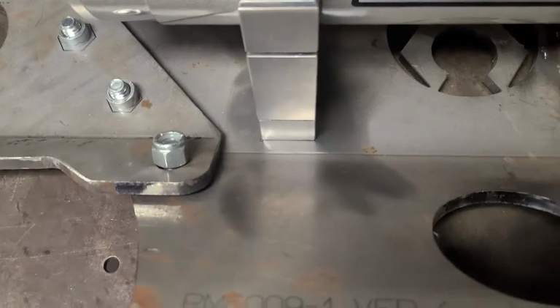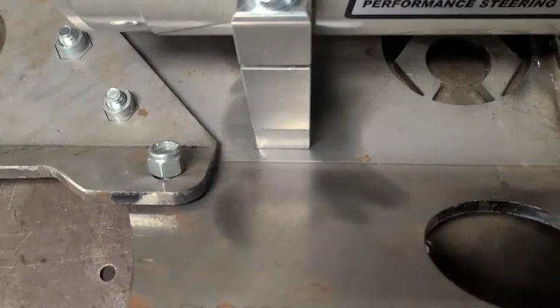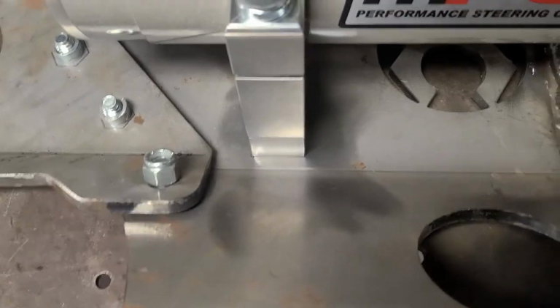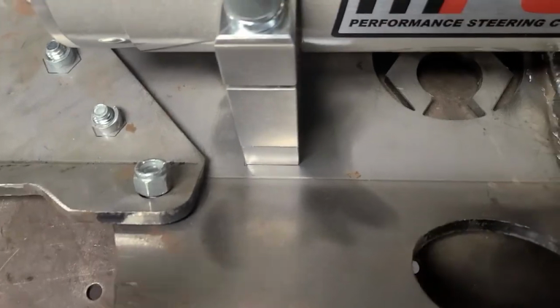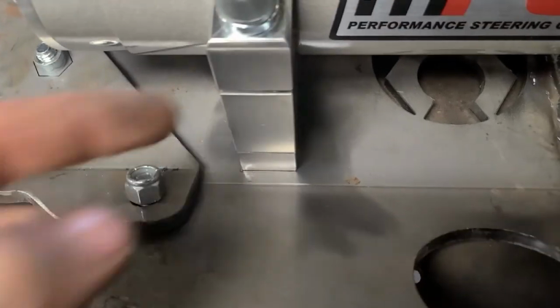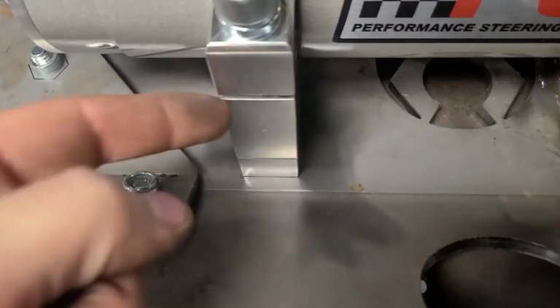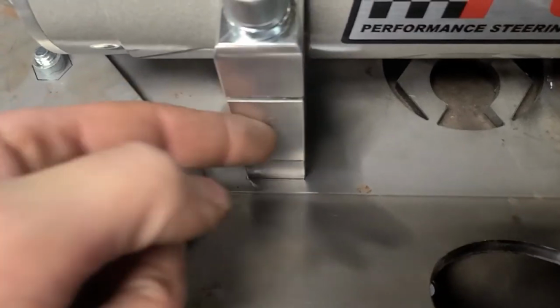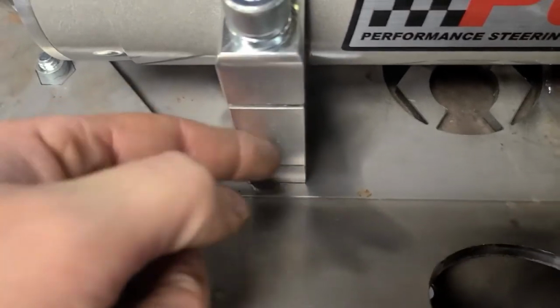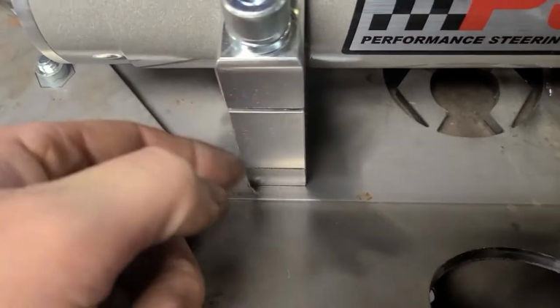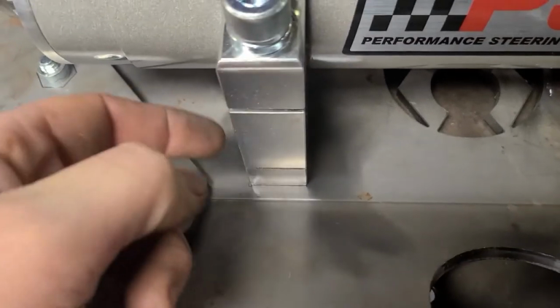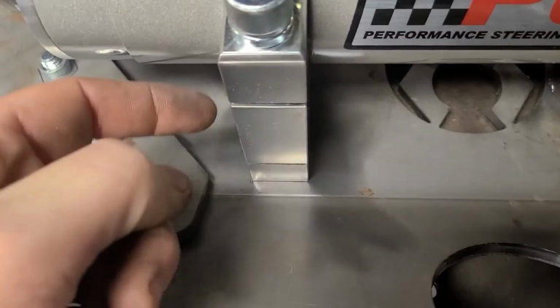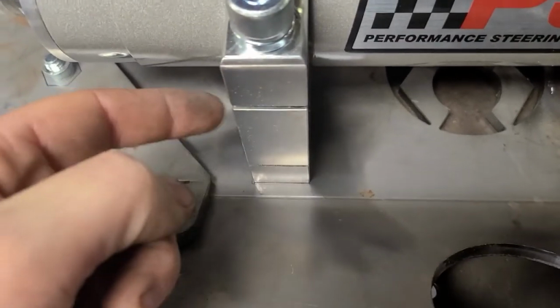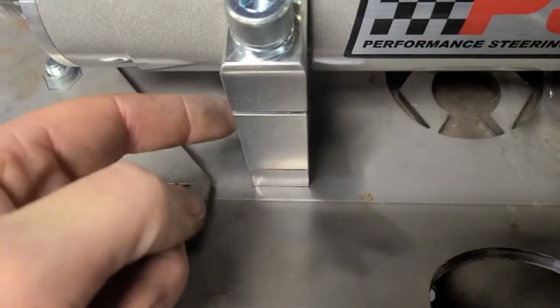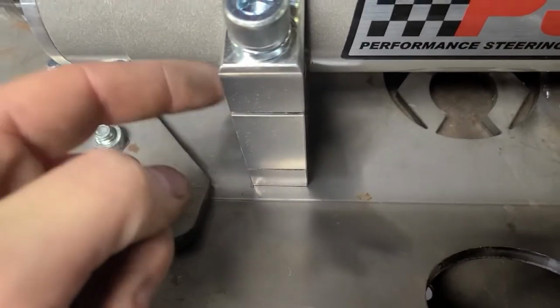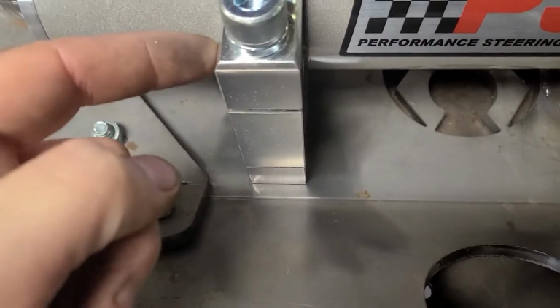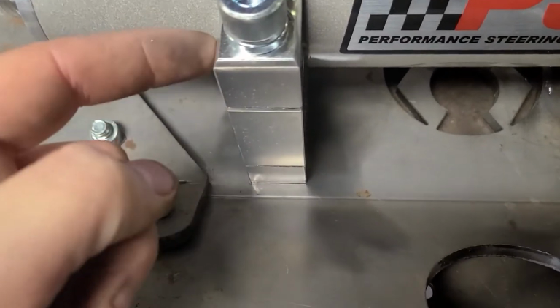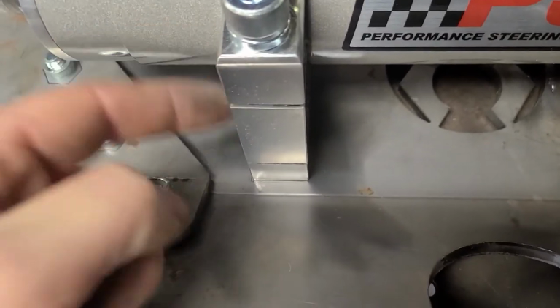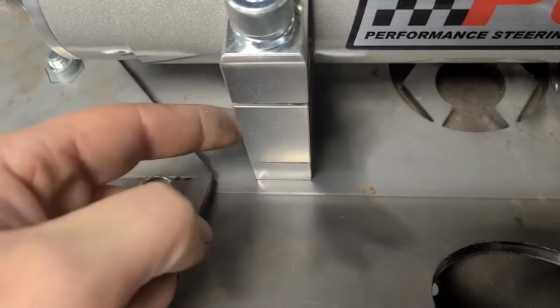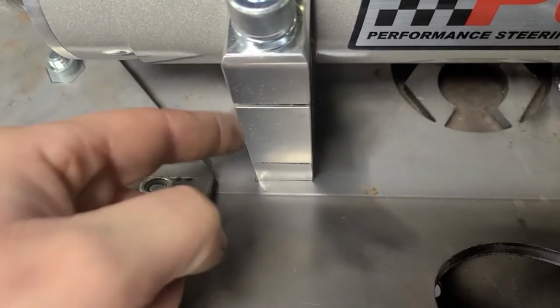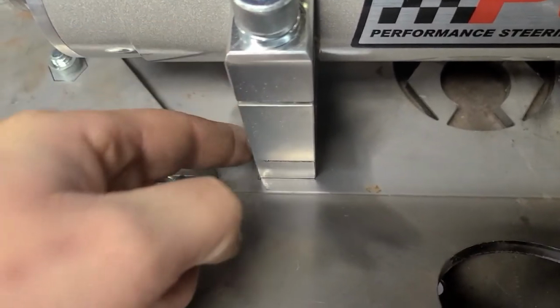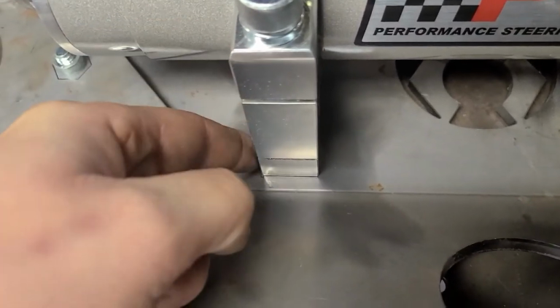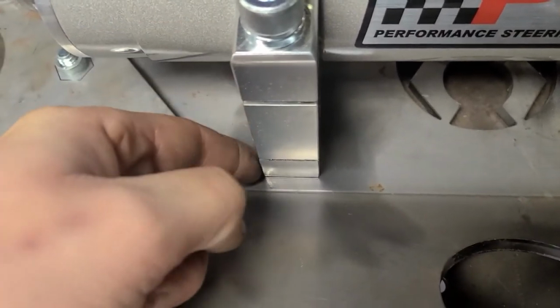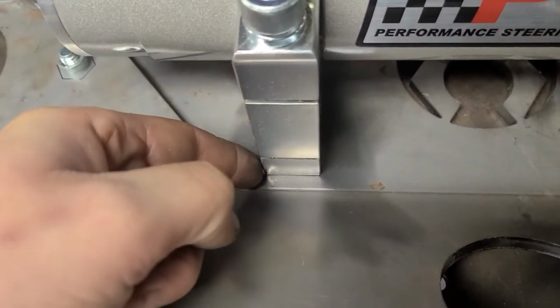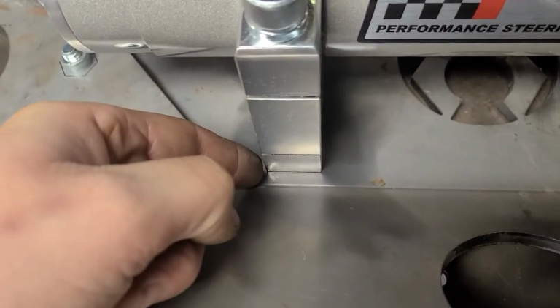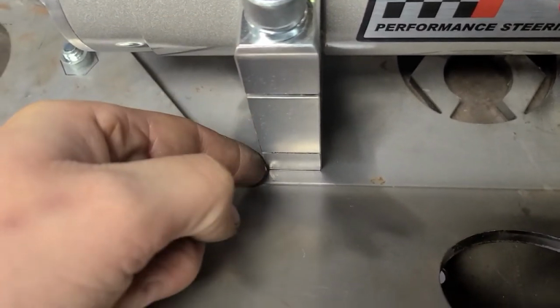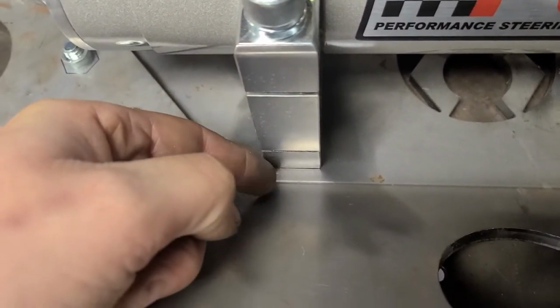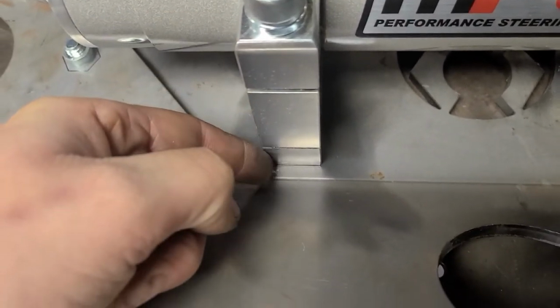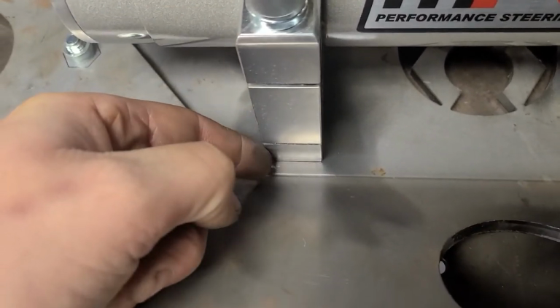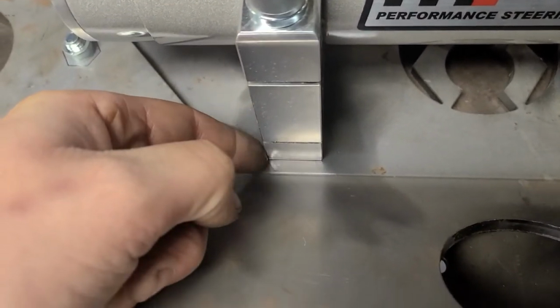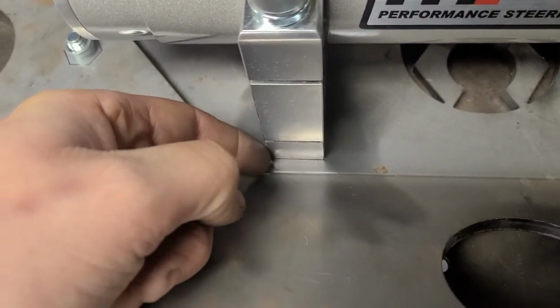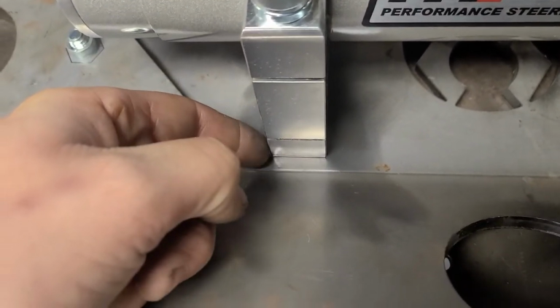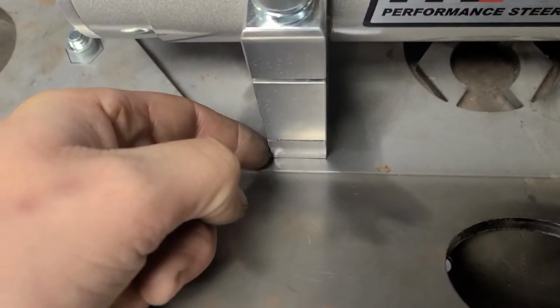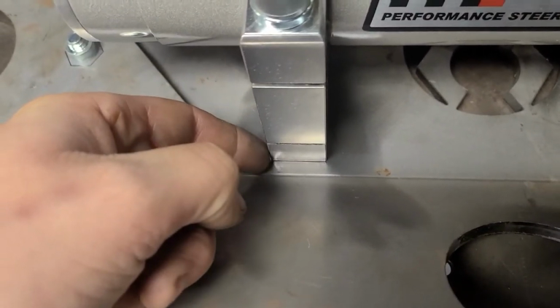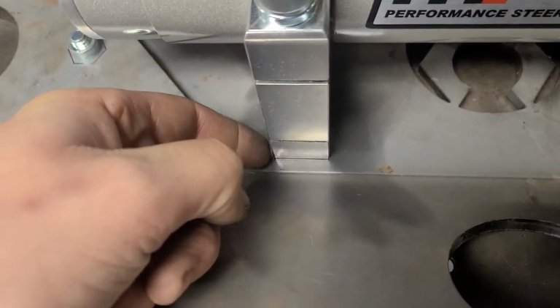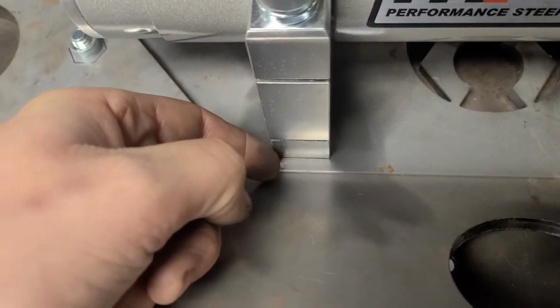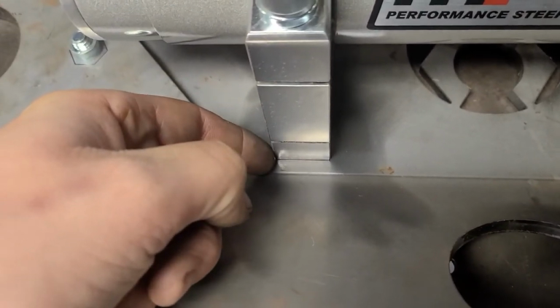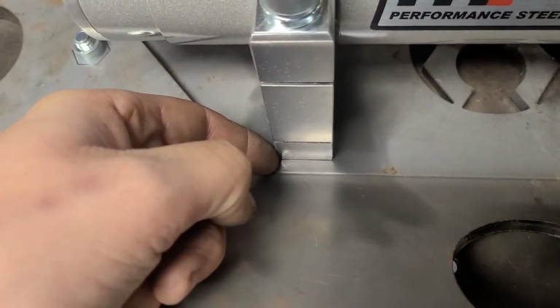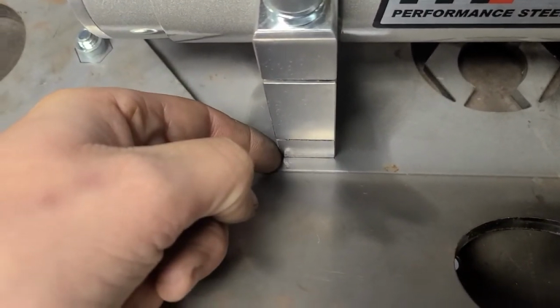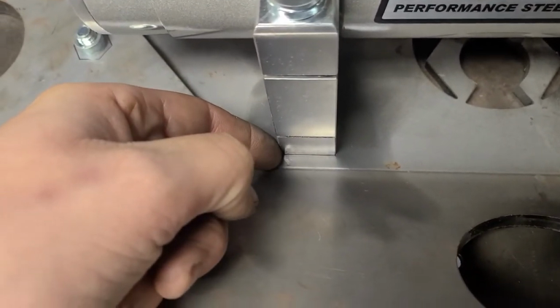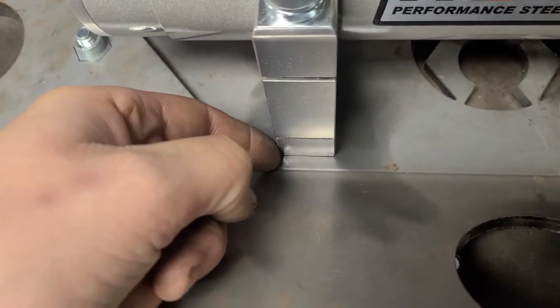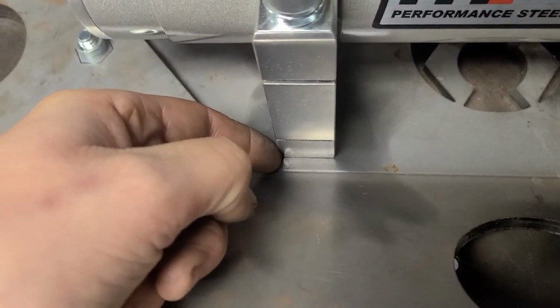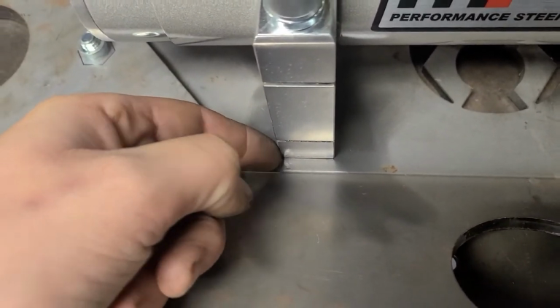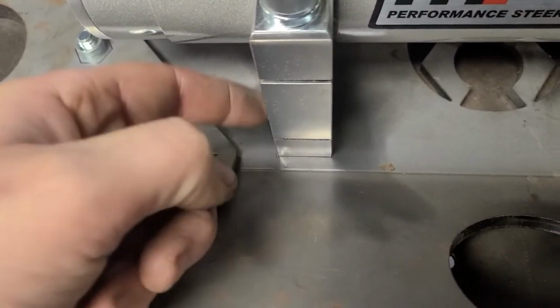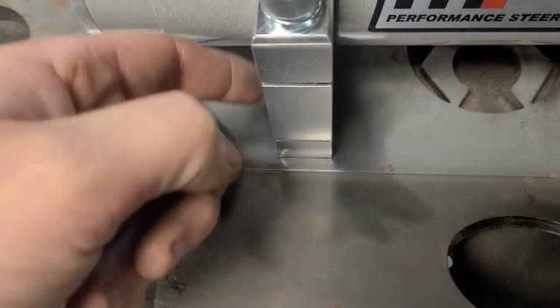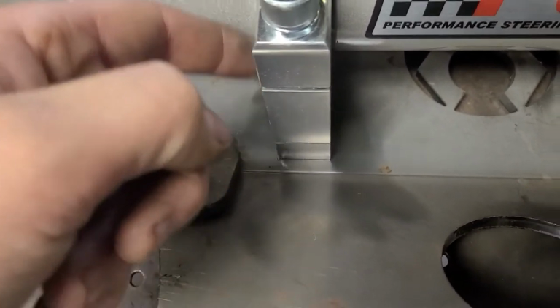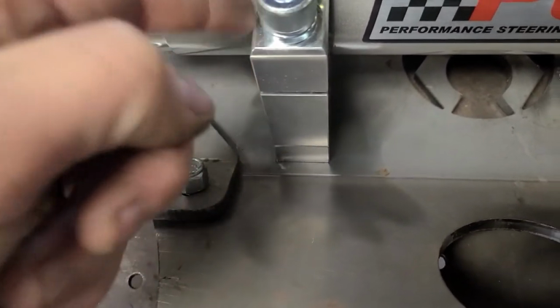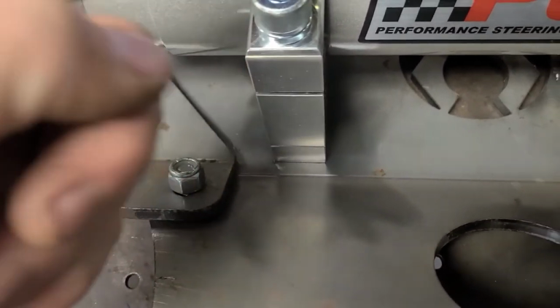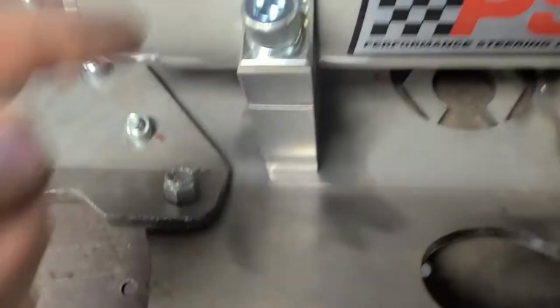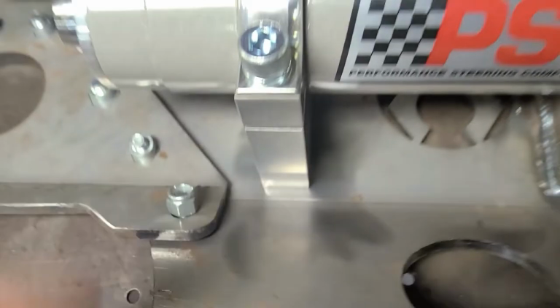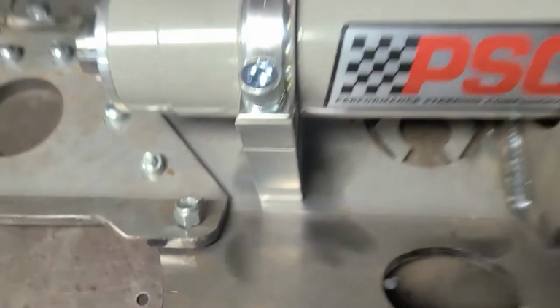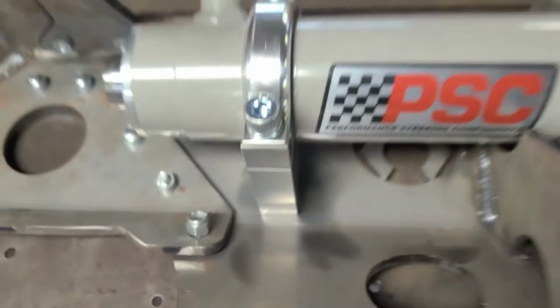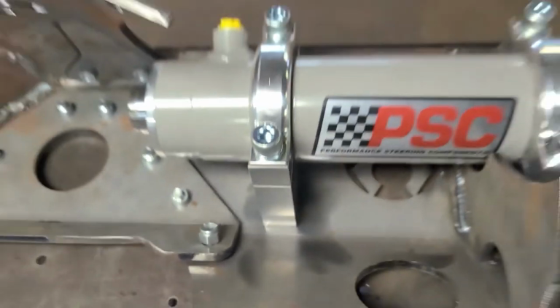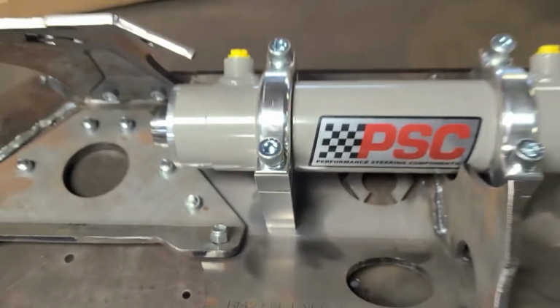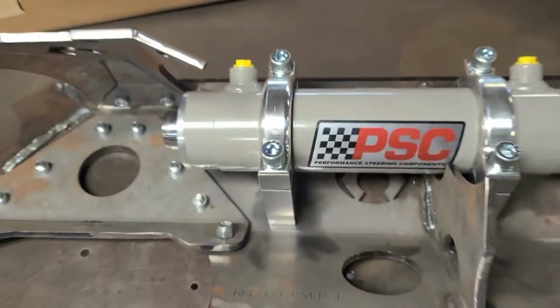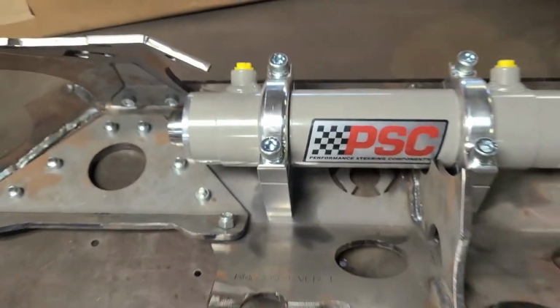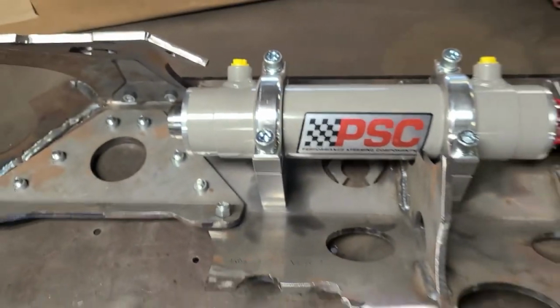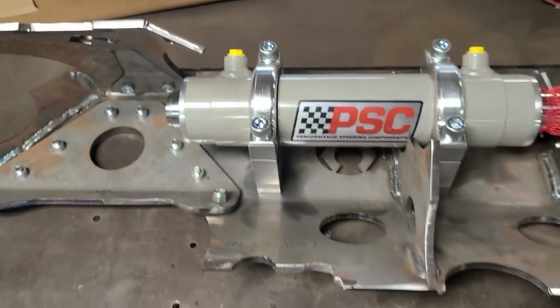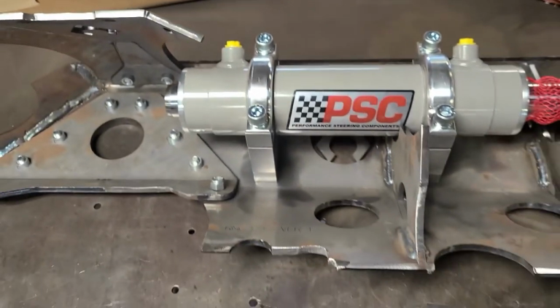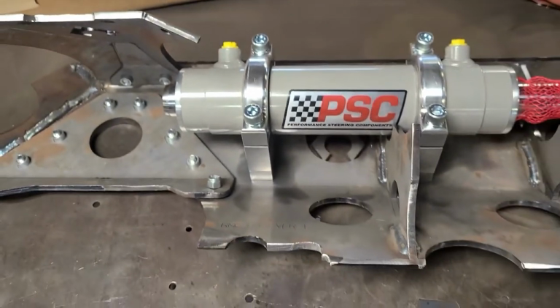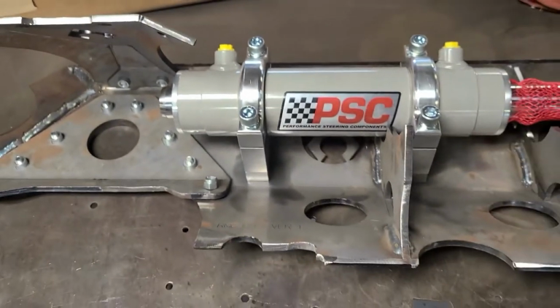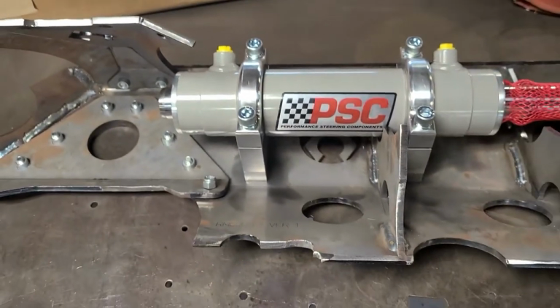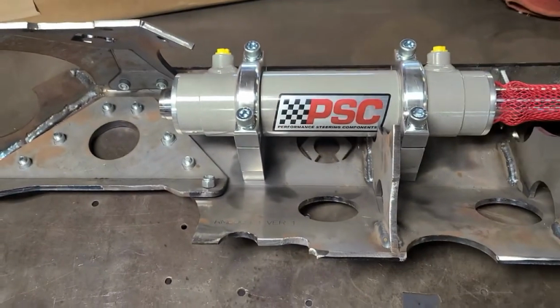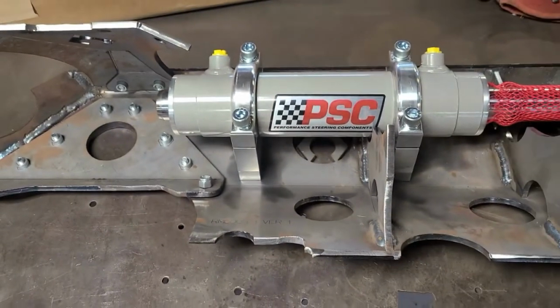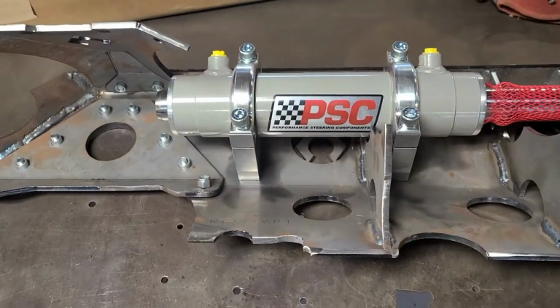The bottom pieces are aluminum and this guy is steel, so this gets welded to it. All the rest of the clamps are removable.